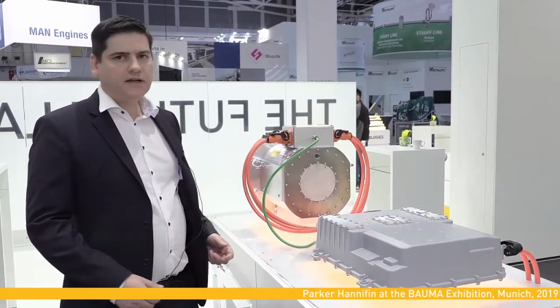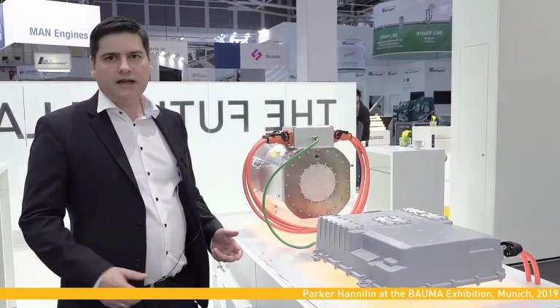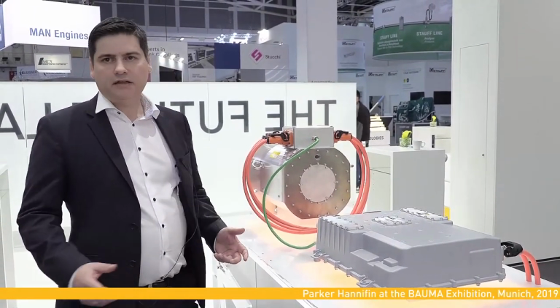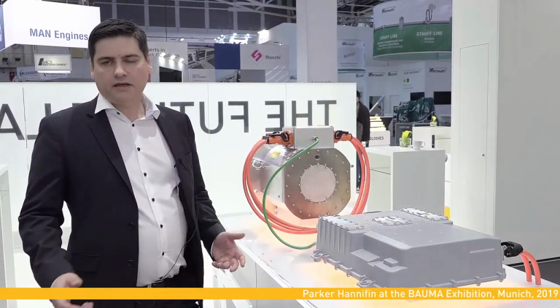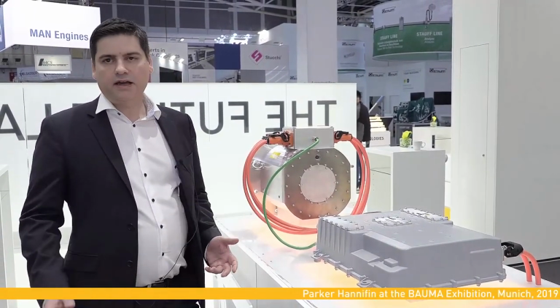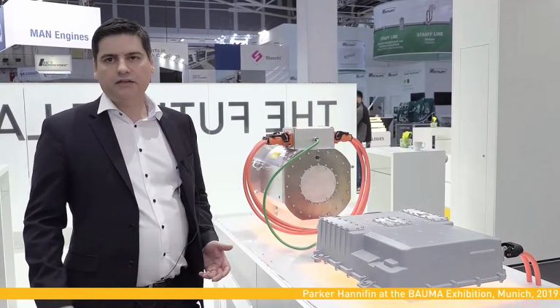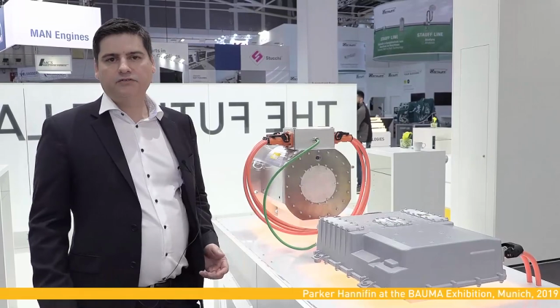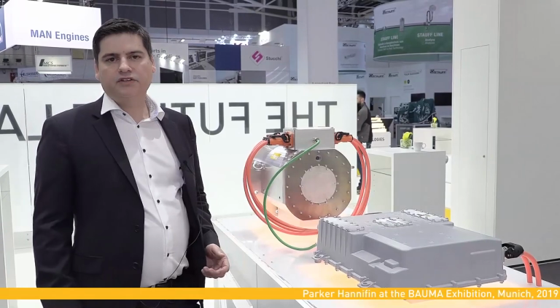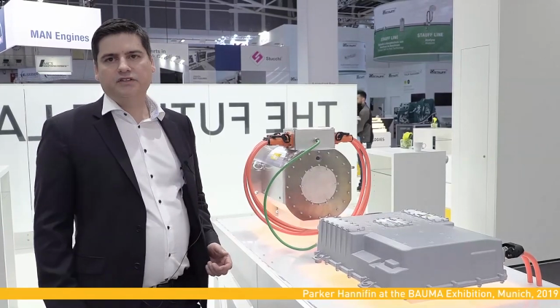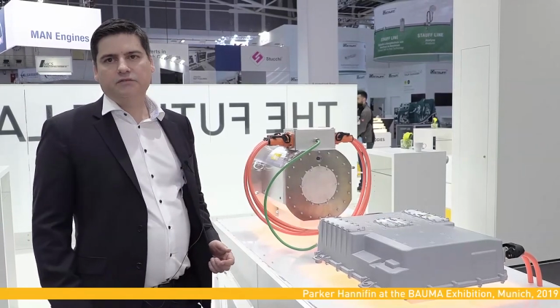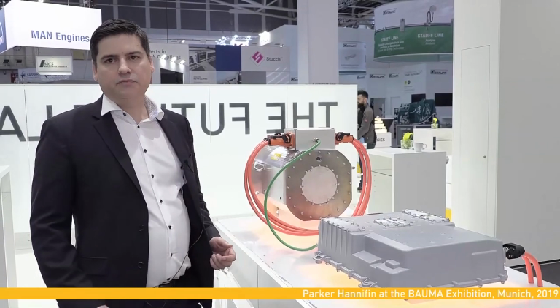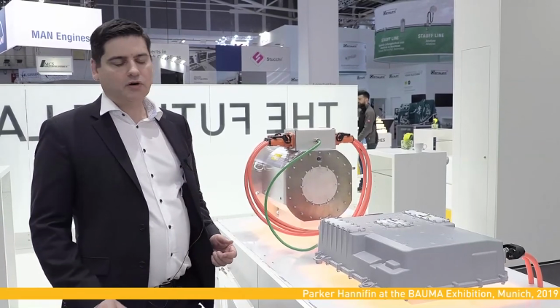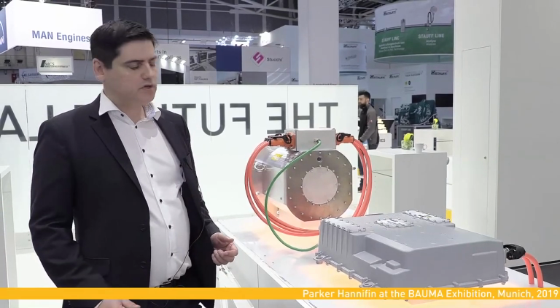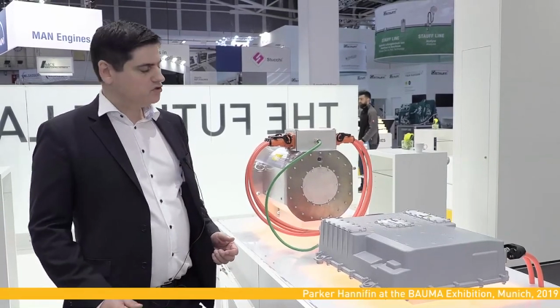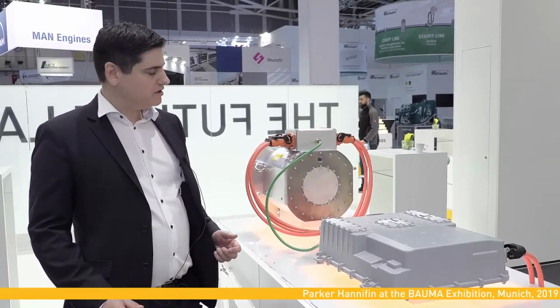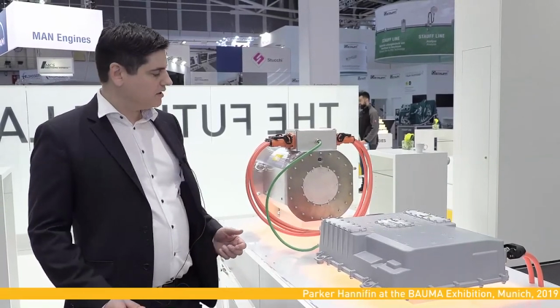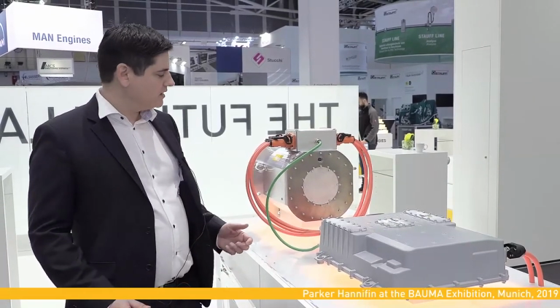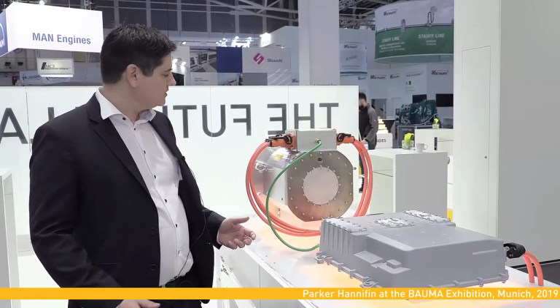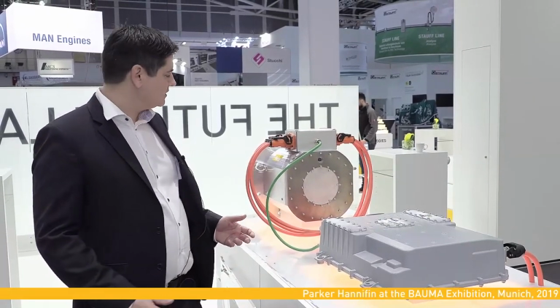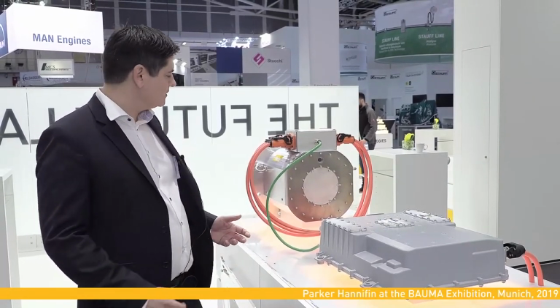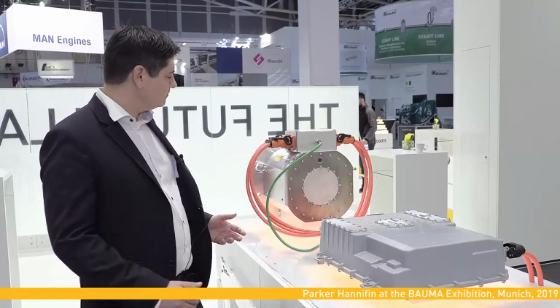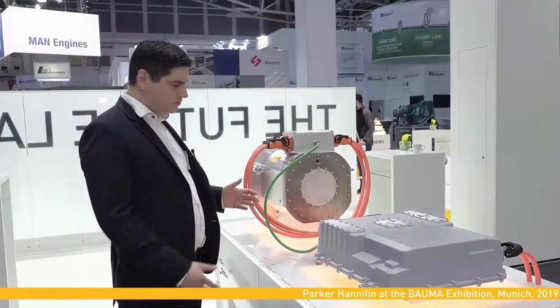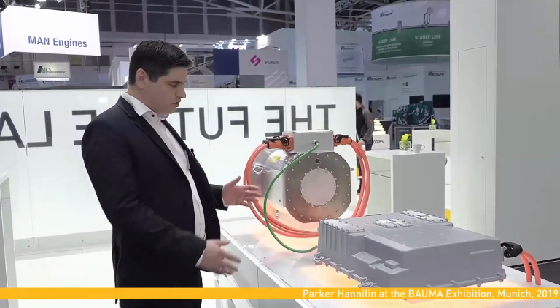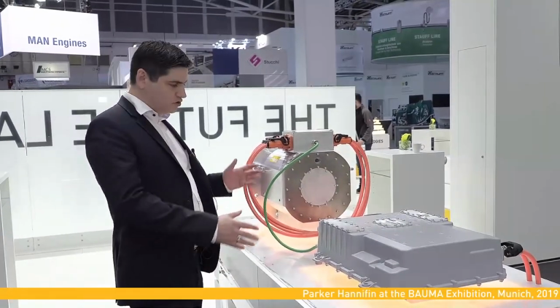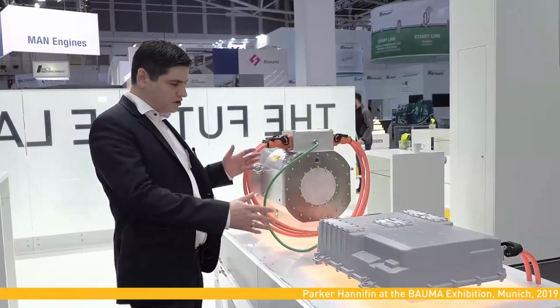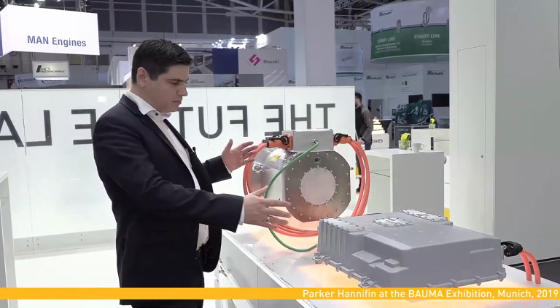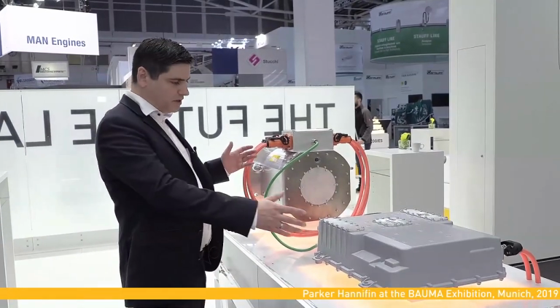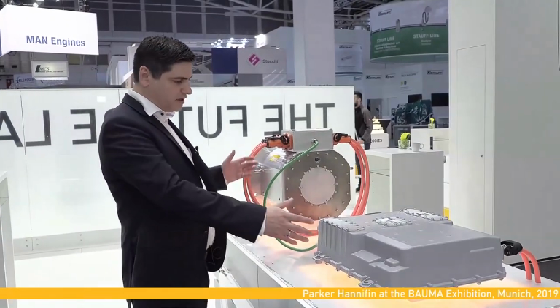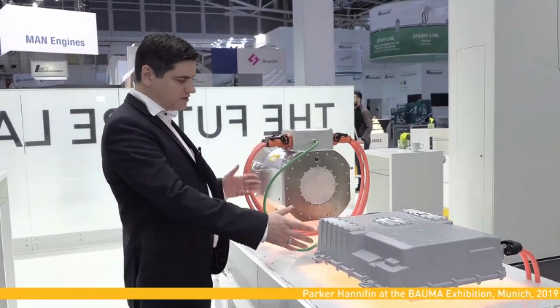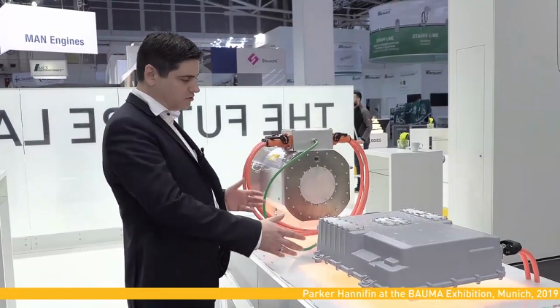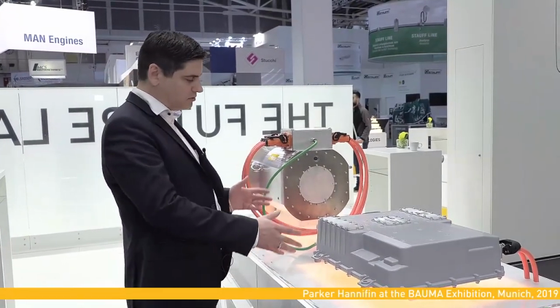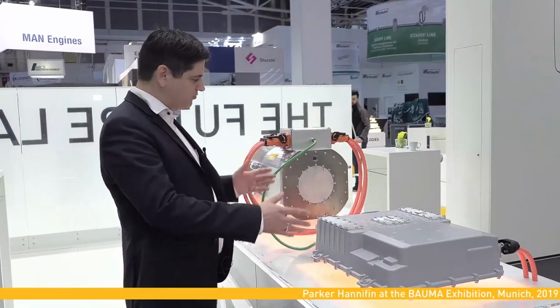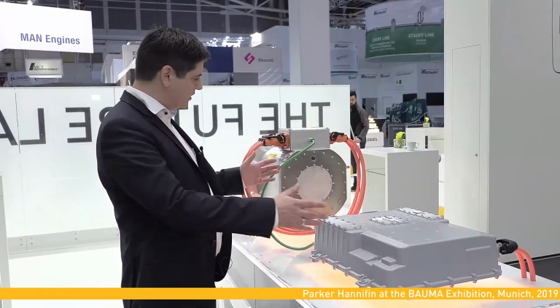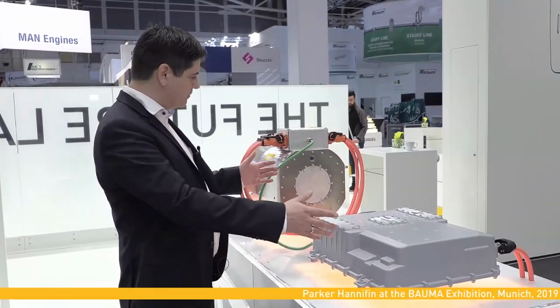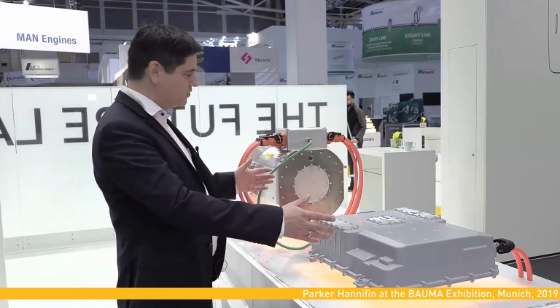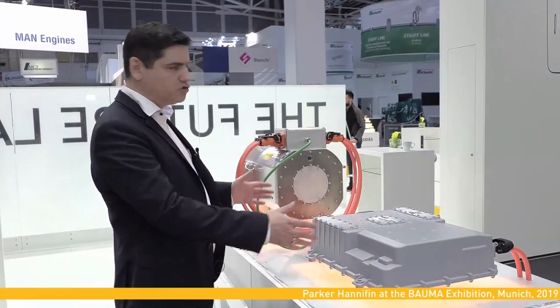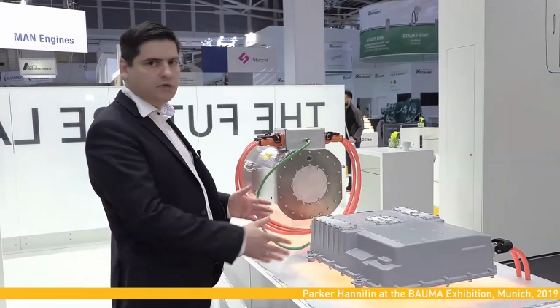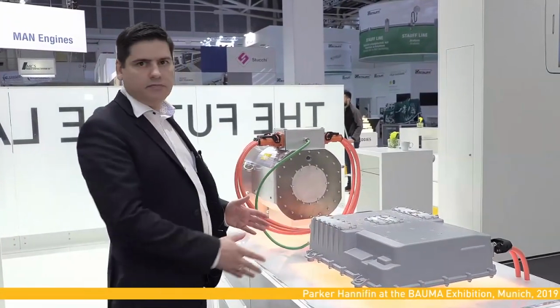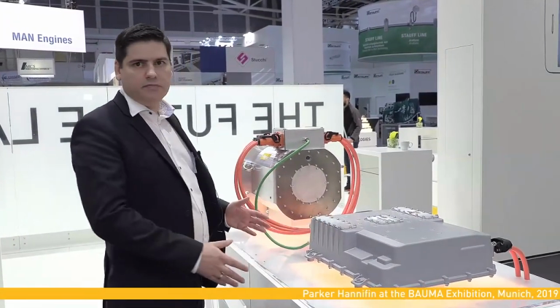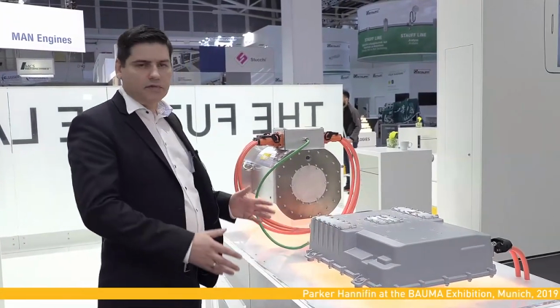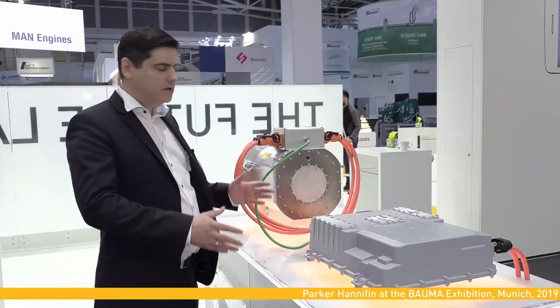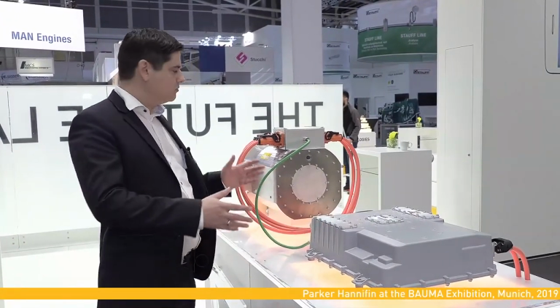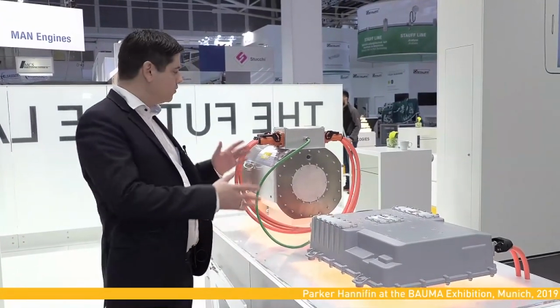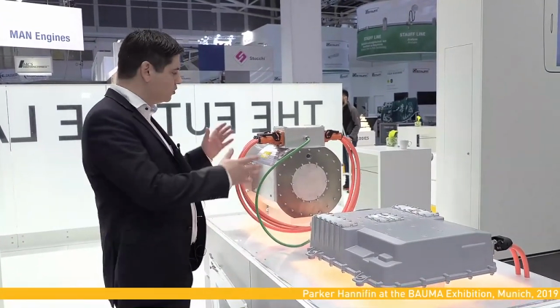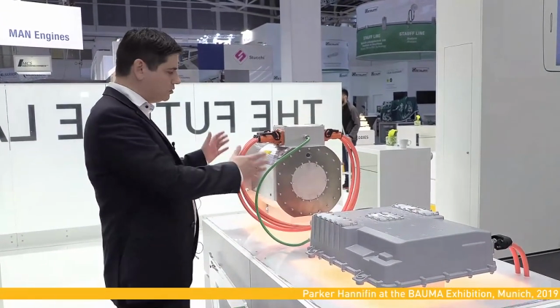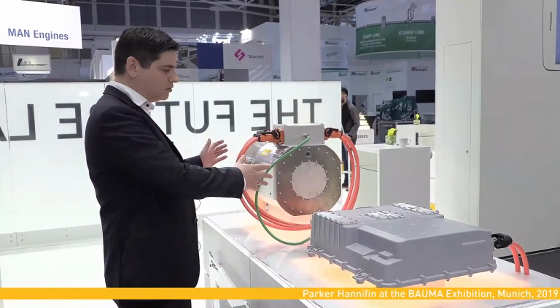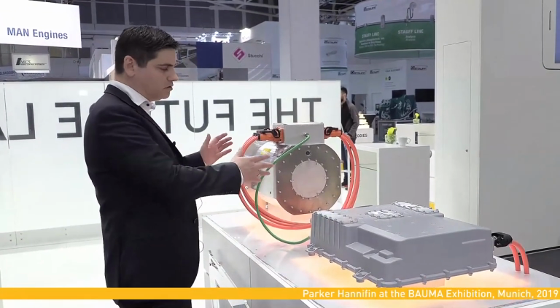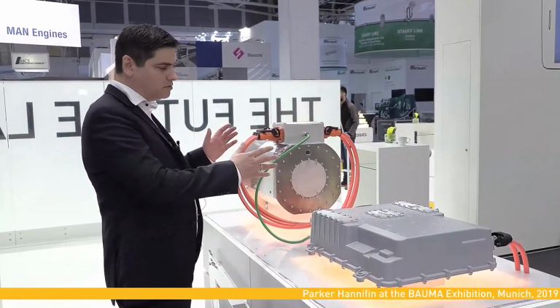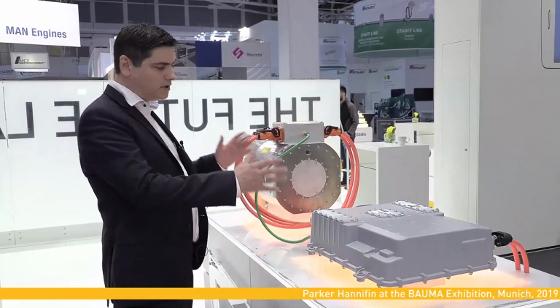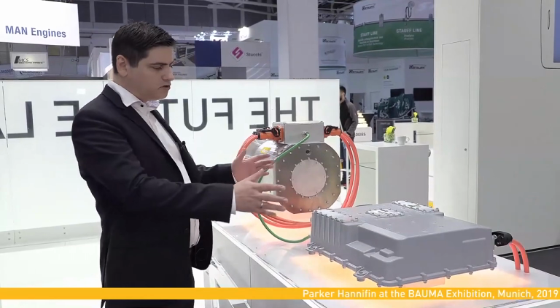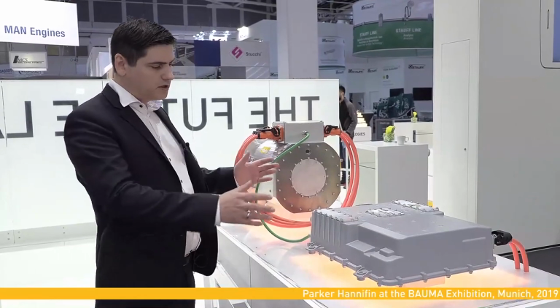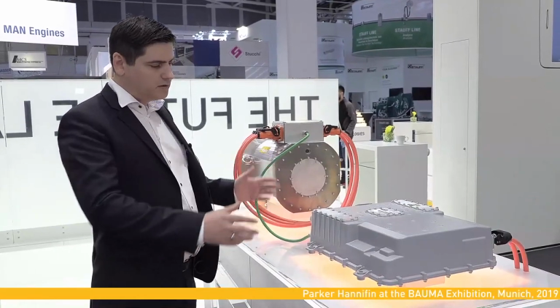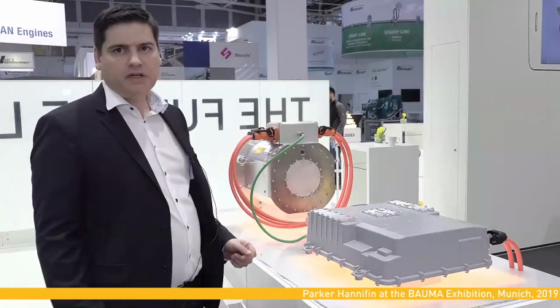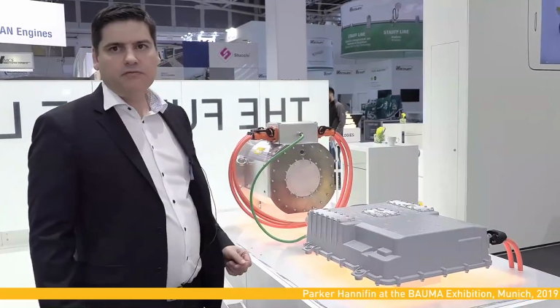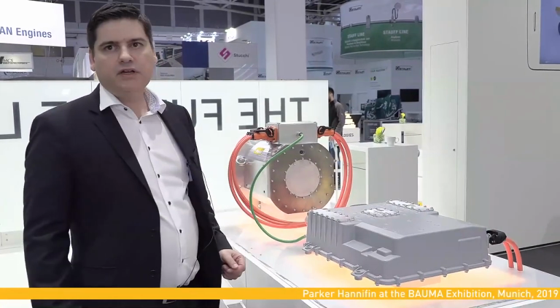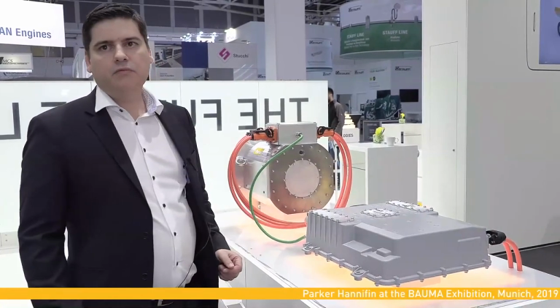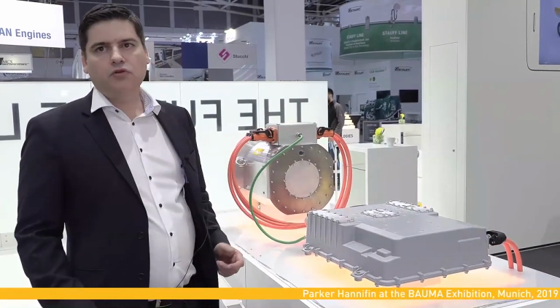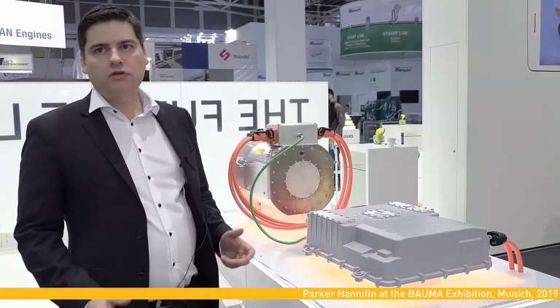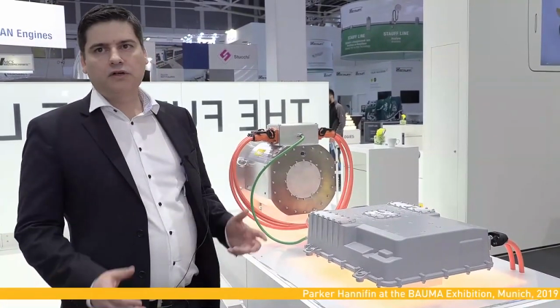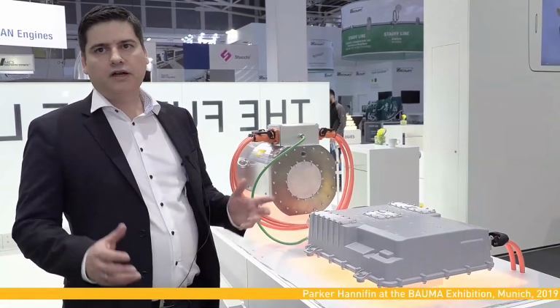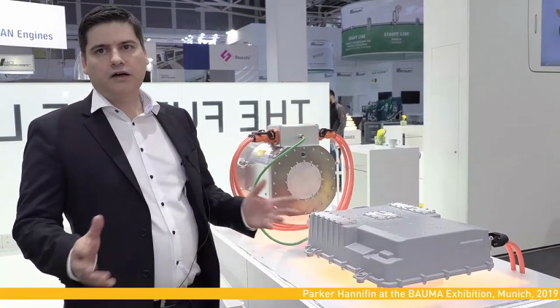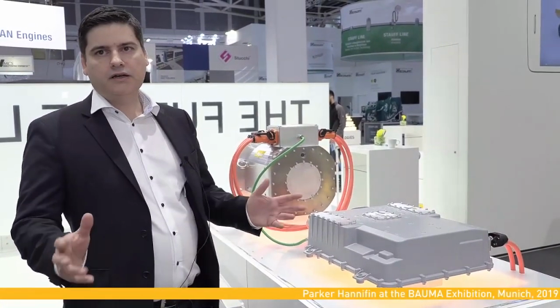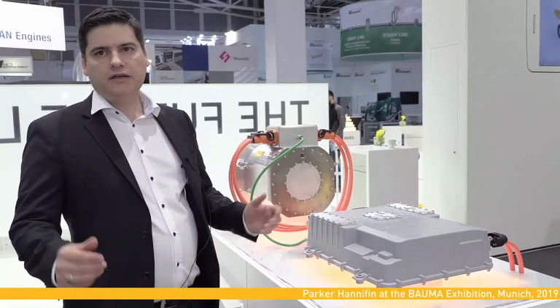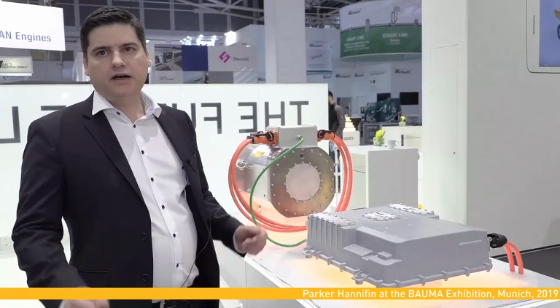The combination of a motor and a frequency inverter allows us to offer our customers packages that are tailored to suit their specific needs.